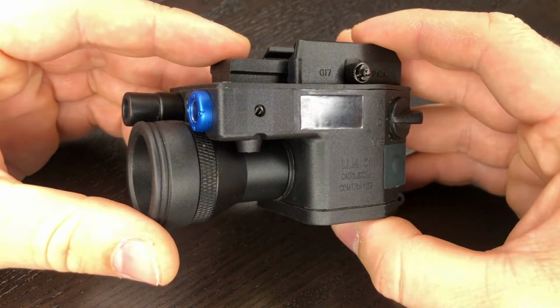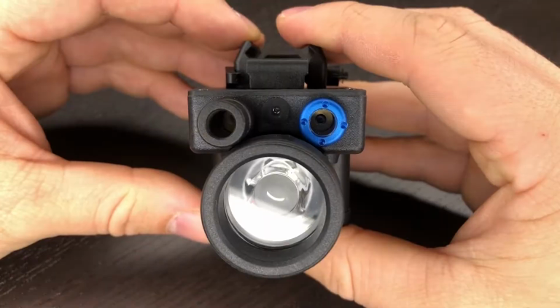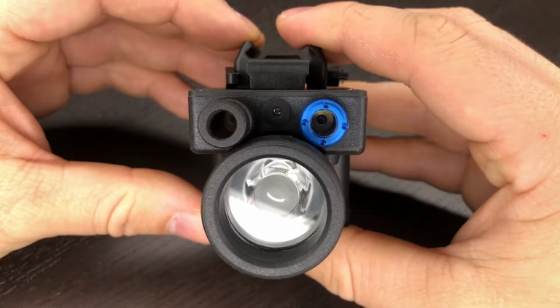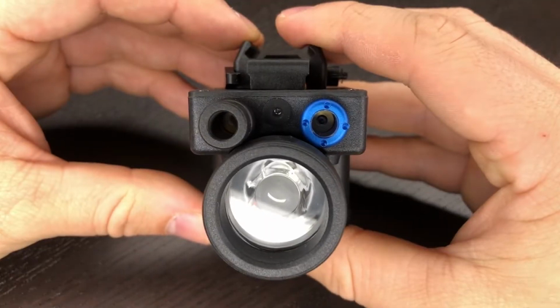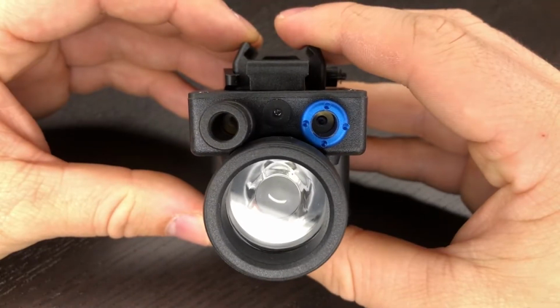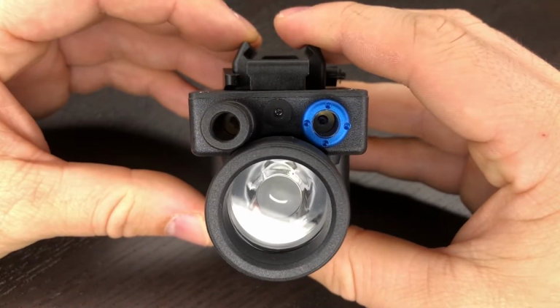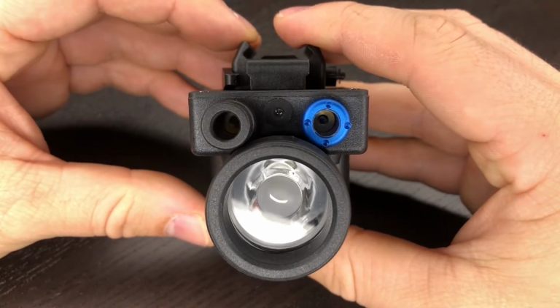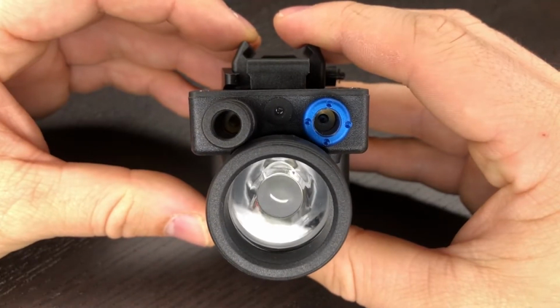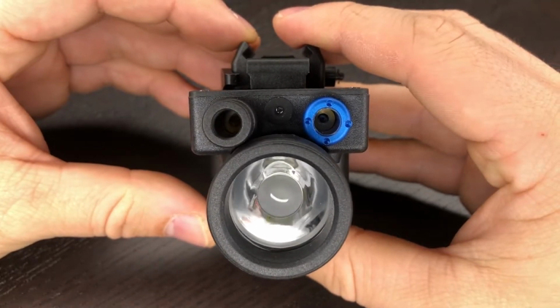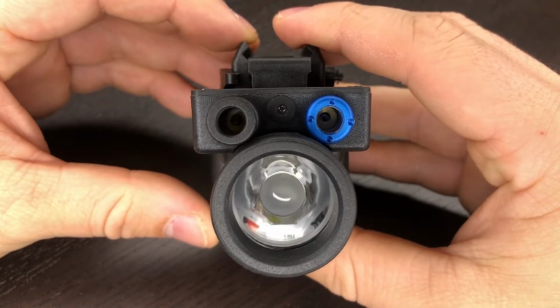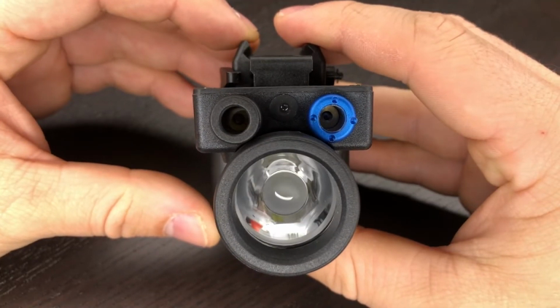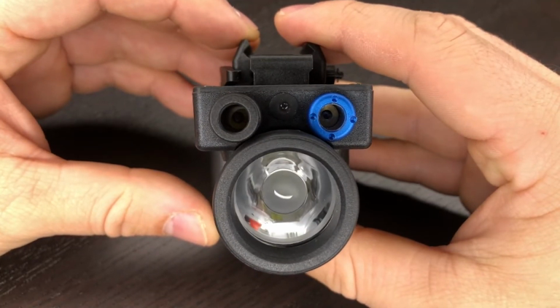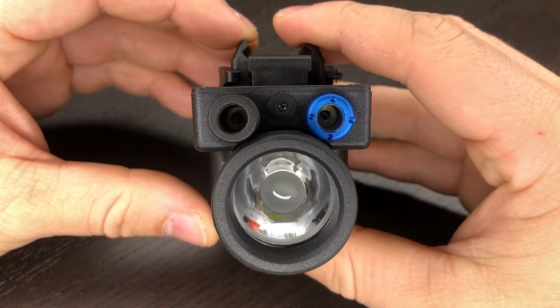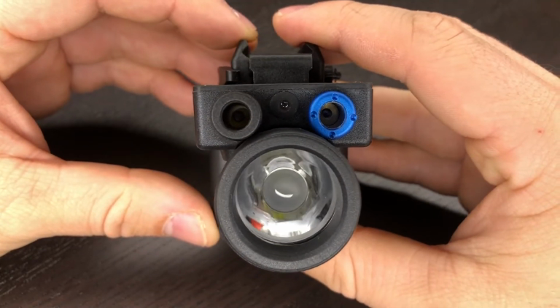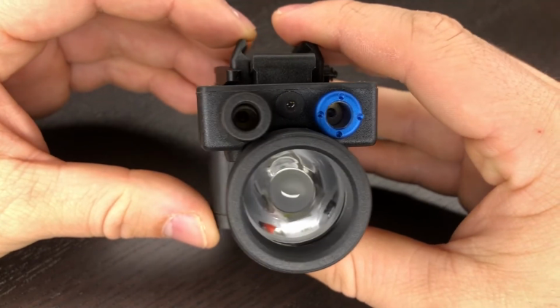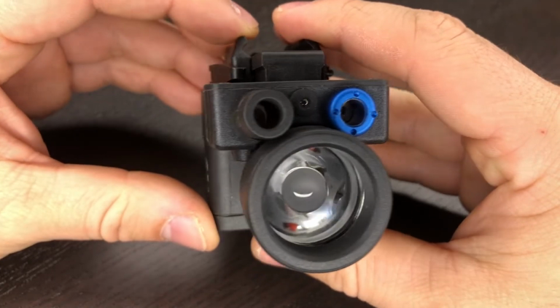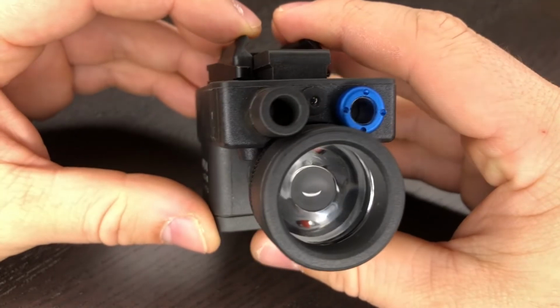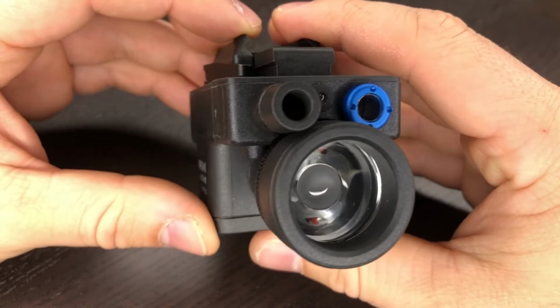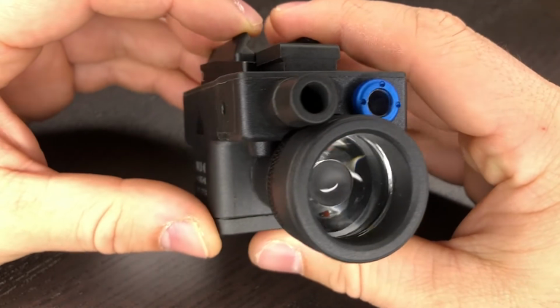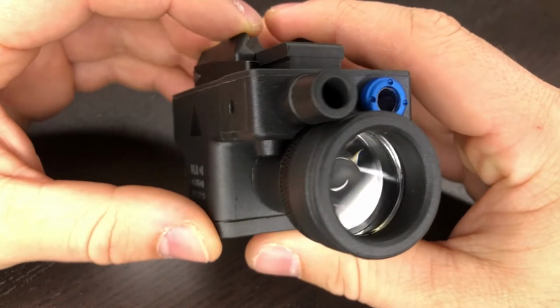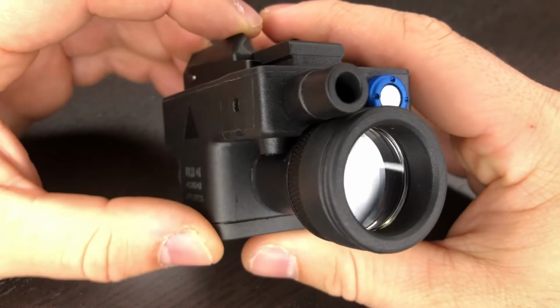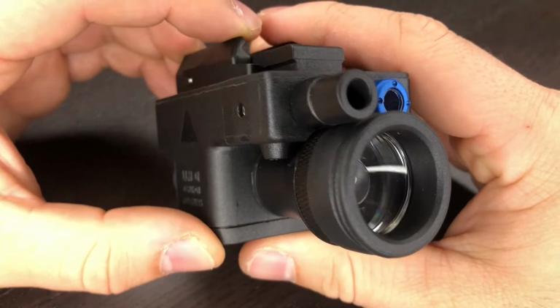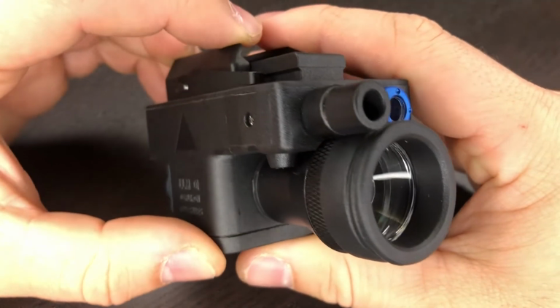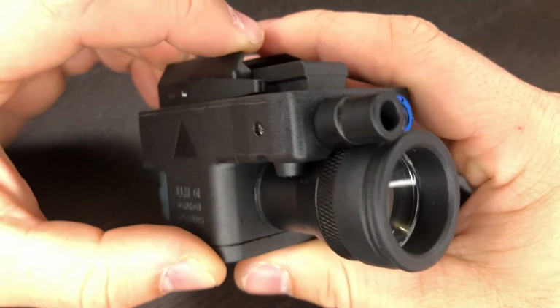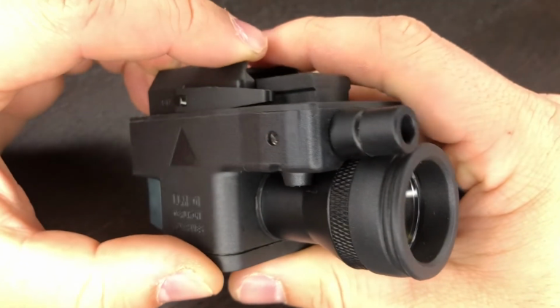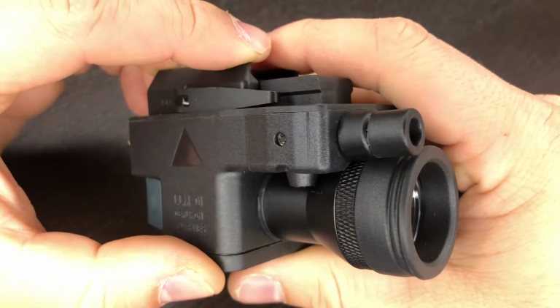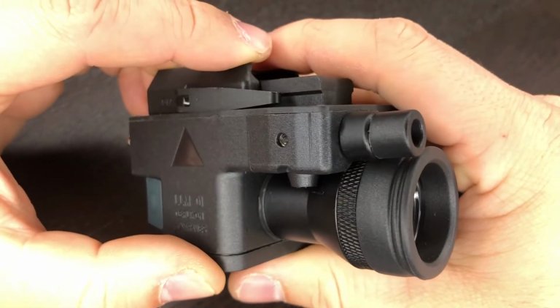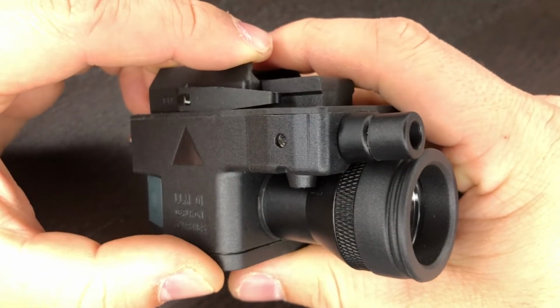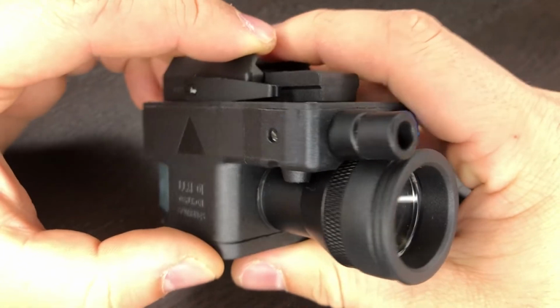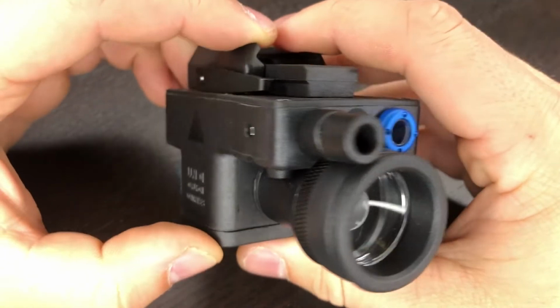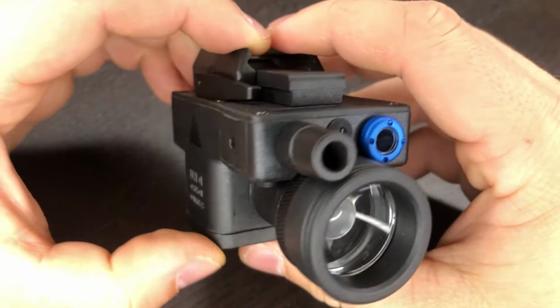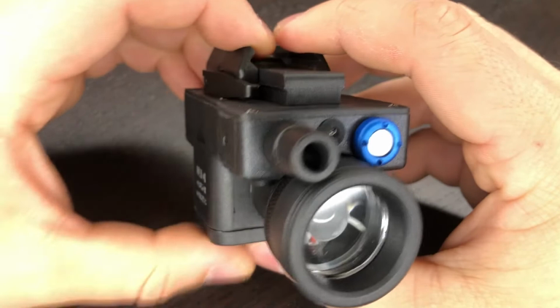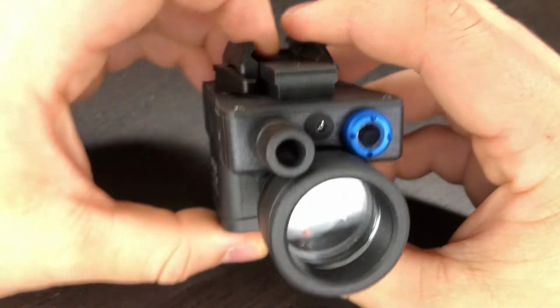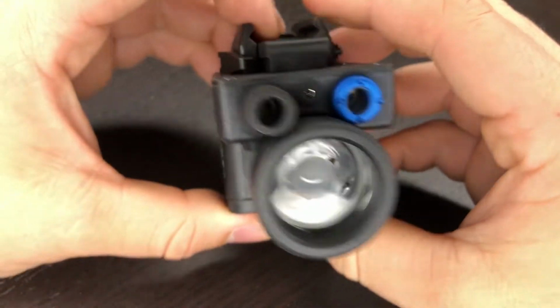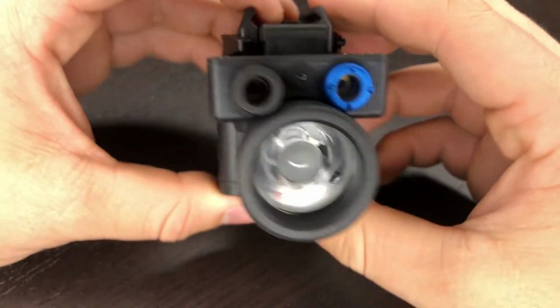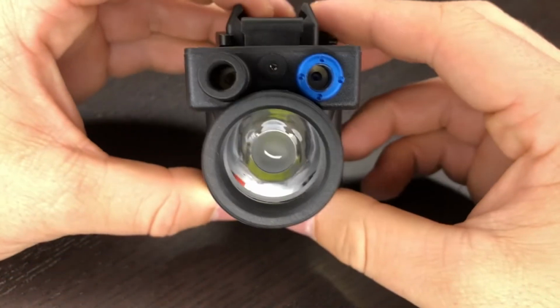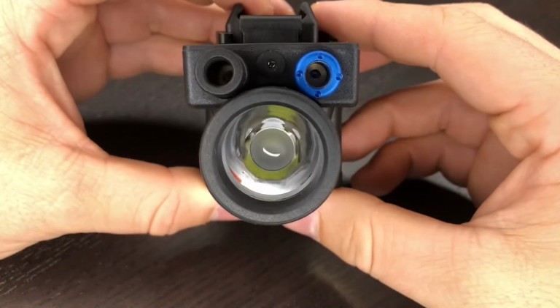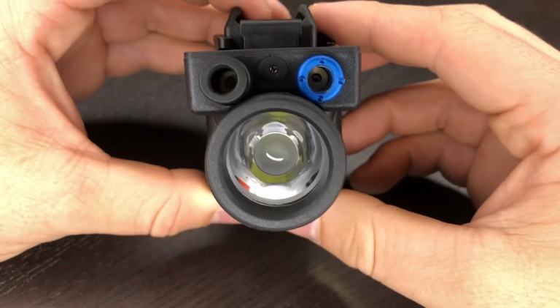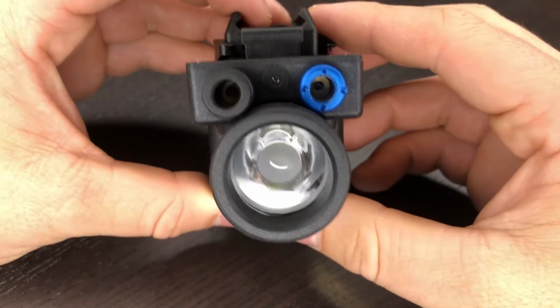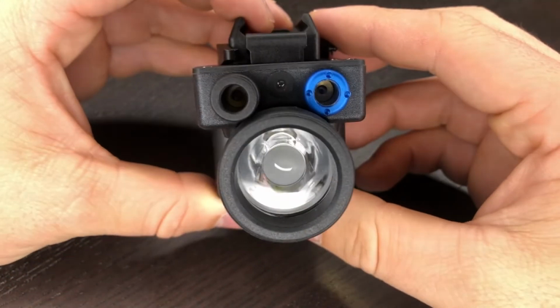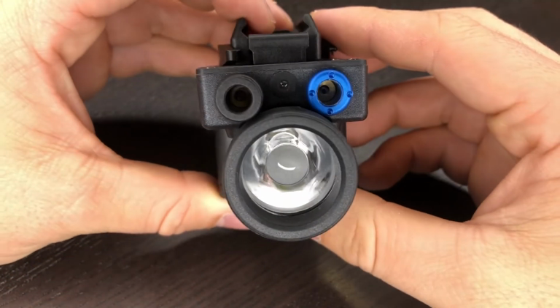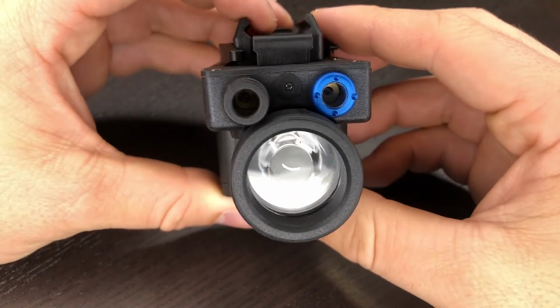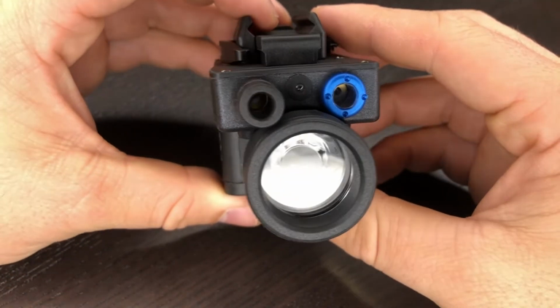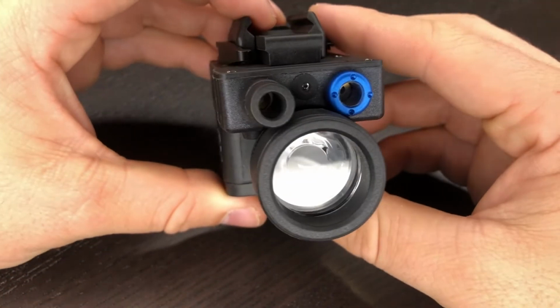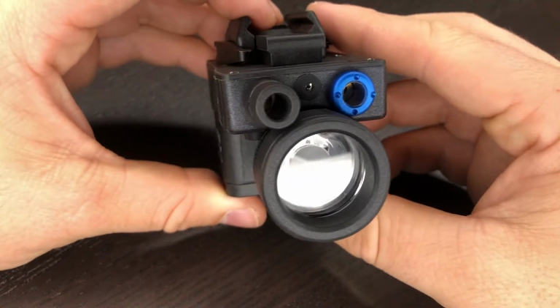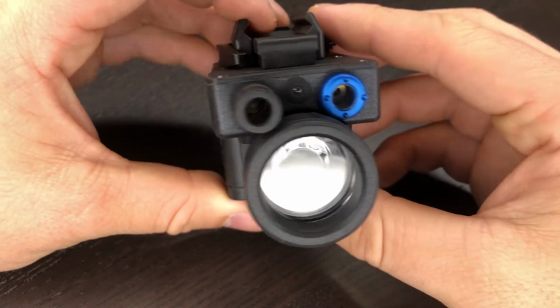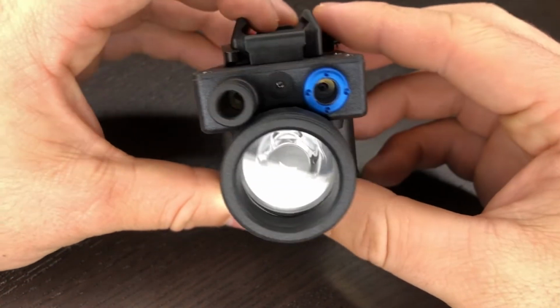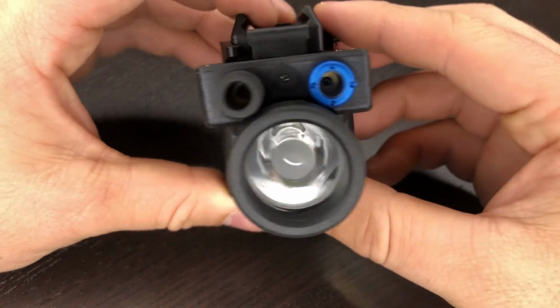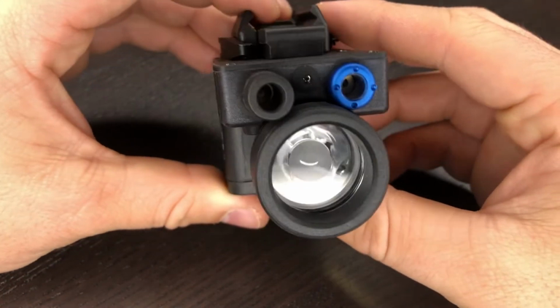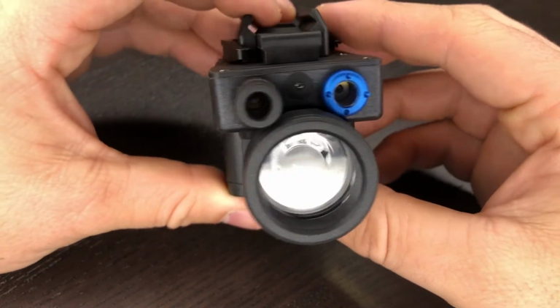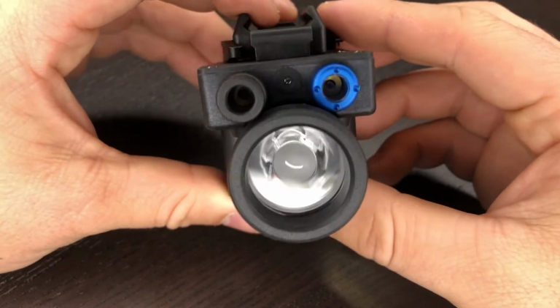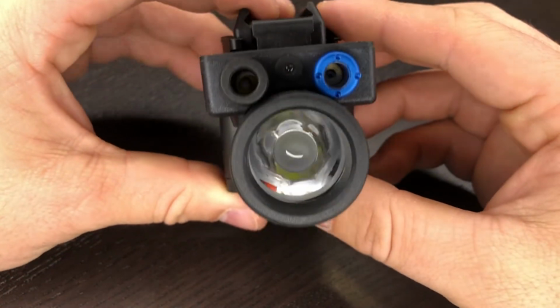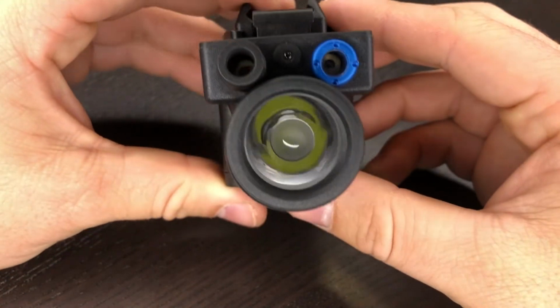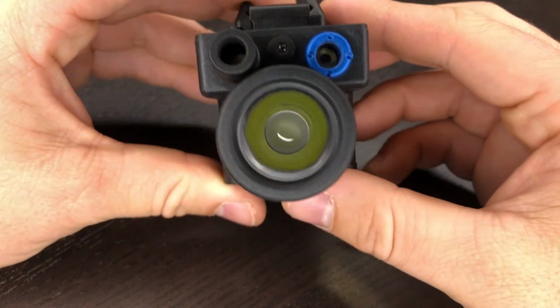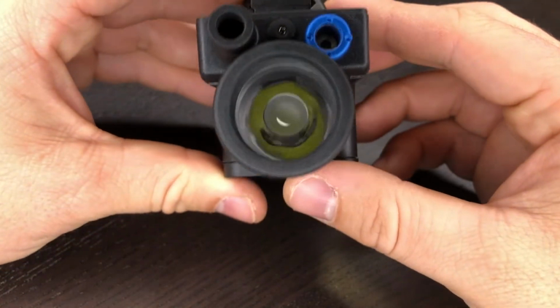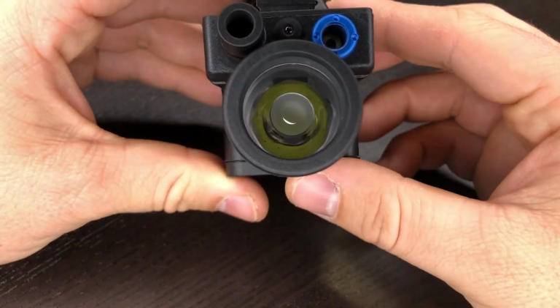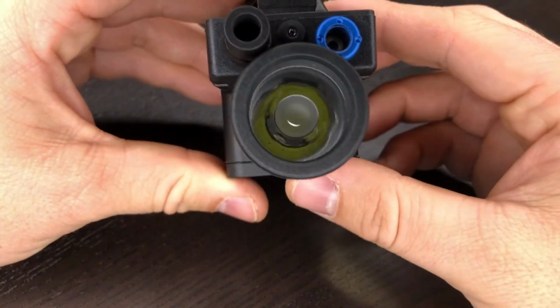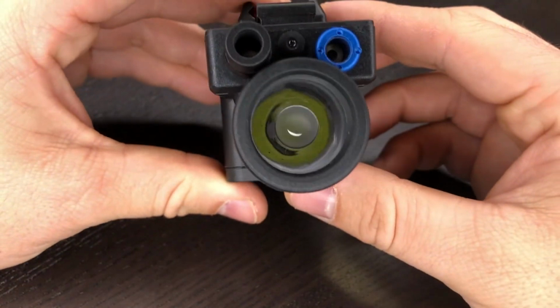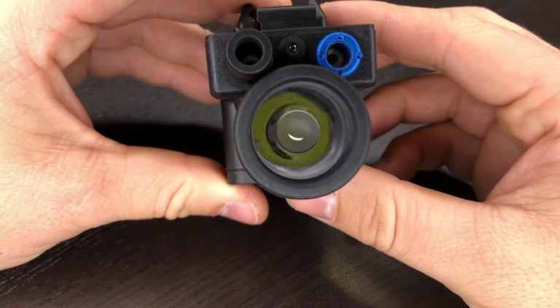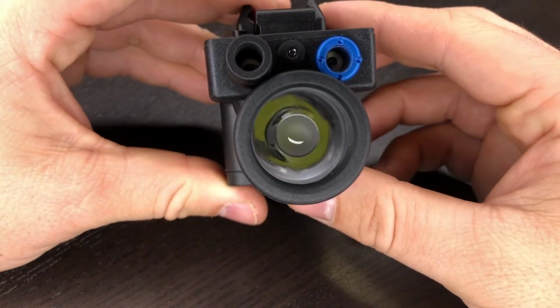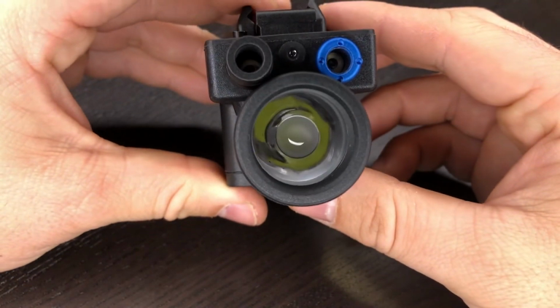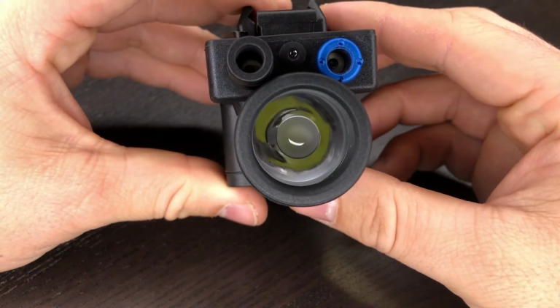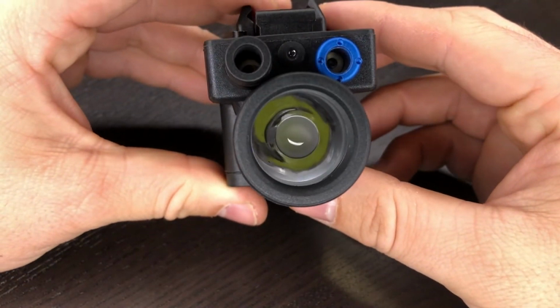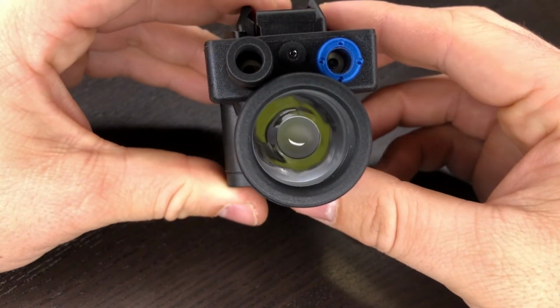For everyone watching, thank you very much. This is AirsoftMCT. I hope you enjoyed this little overview slash test, and we'll see you in the next one.